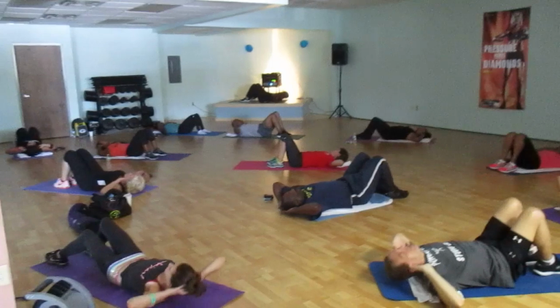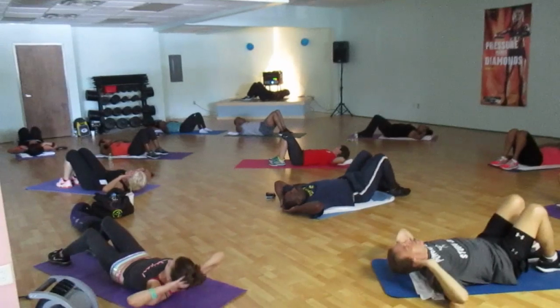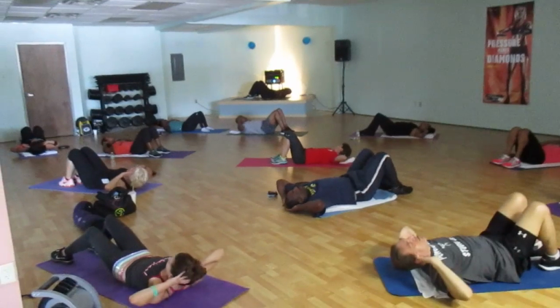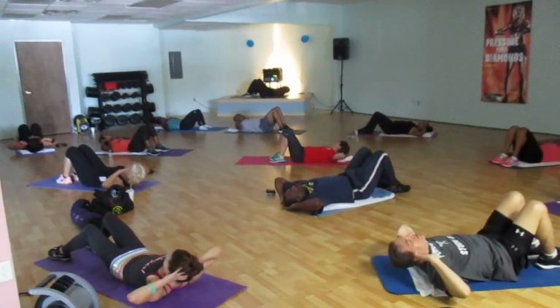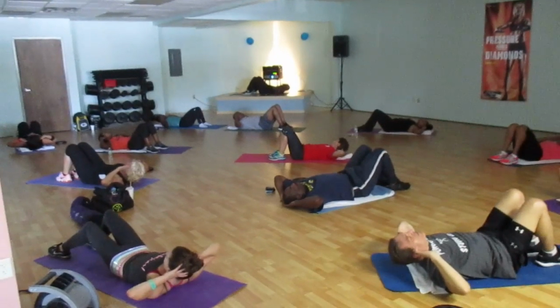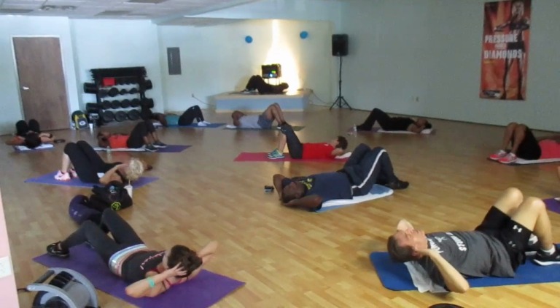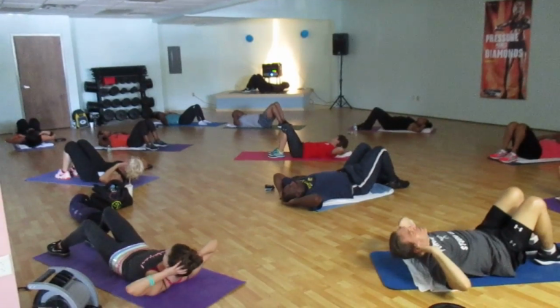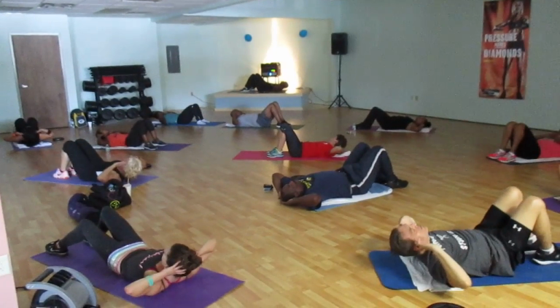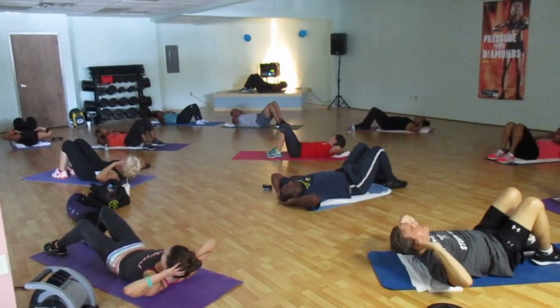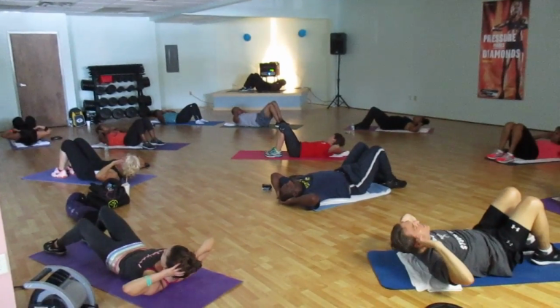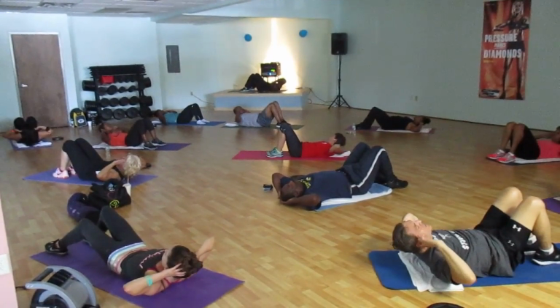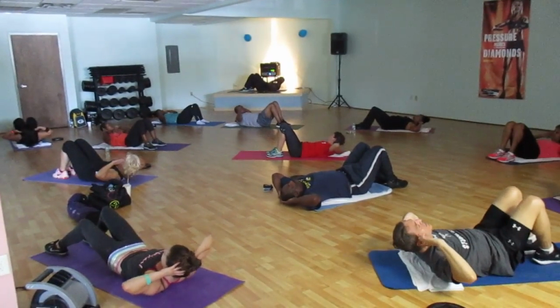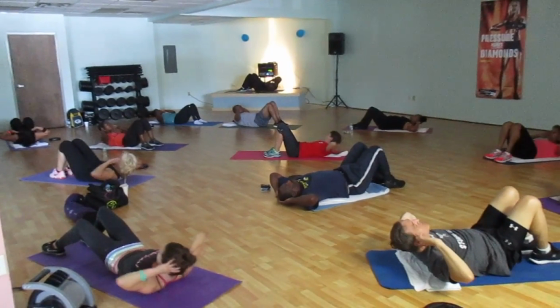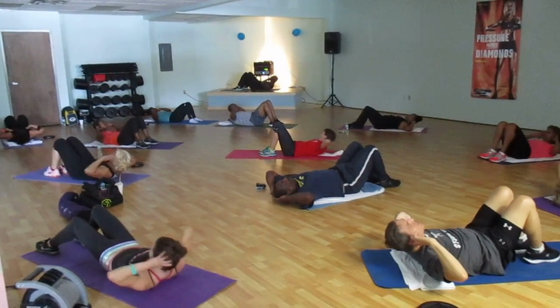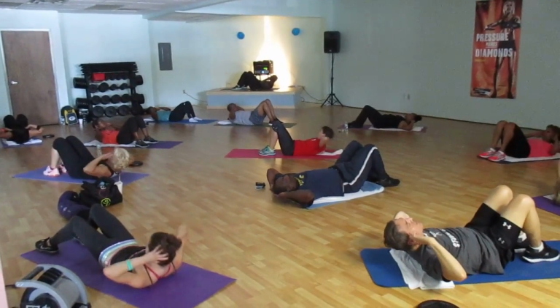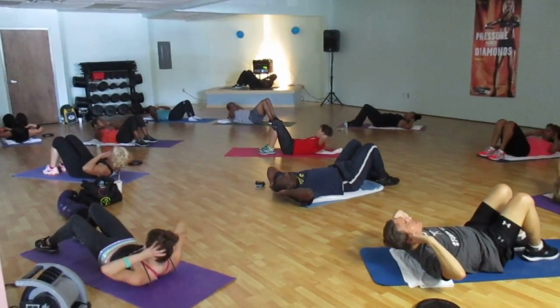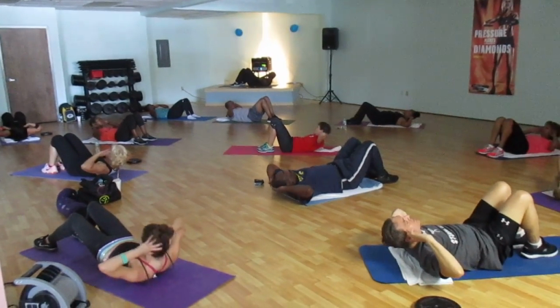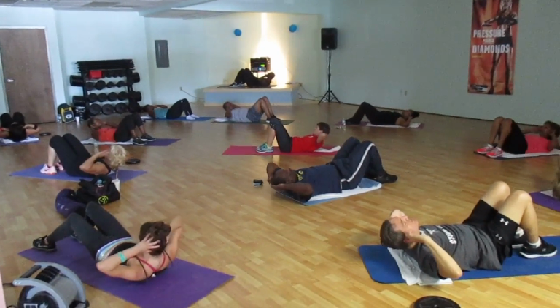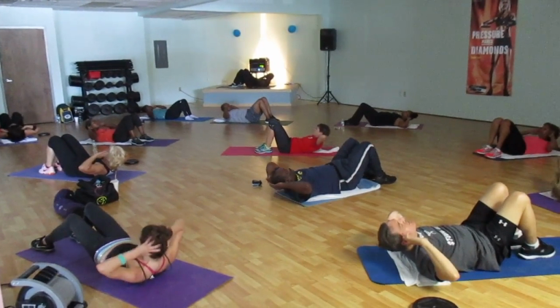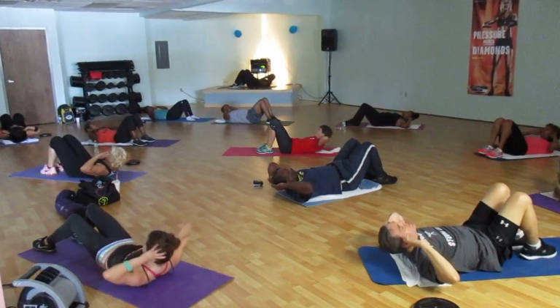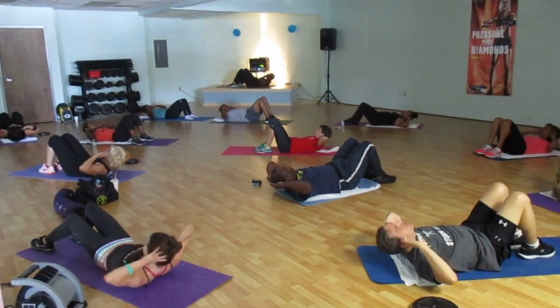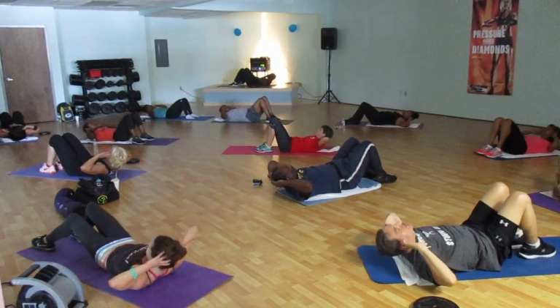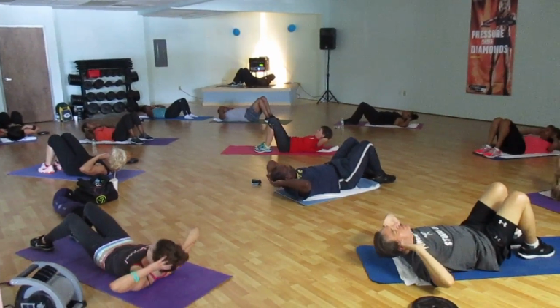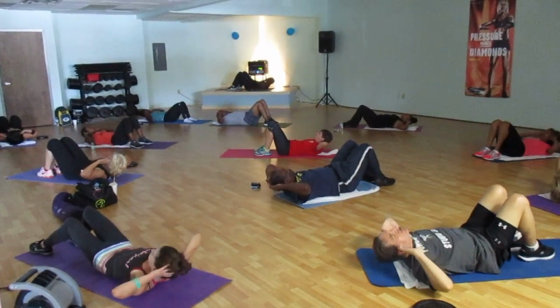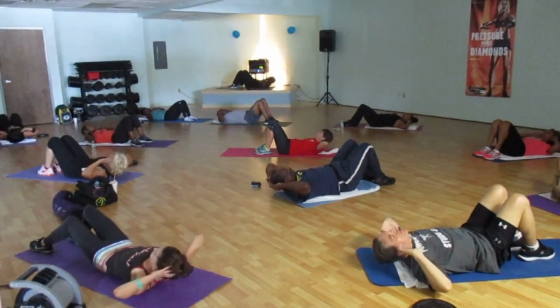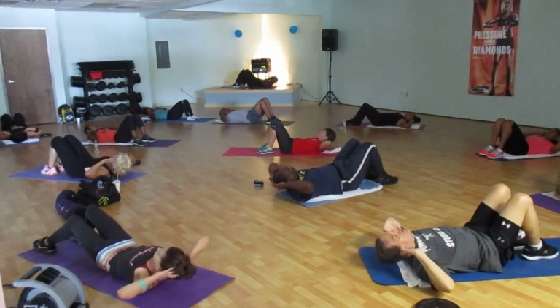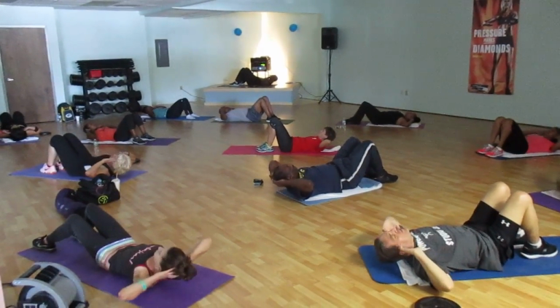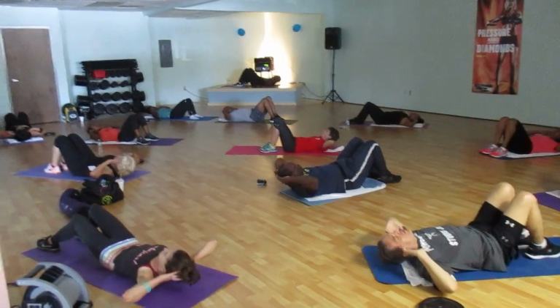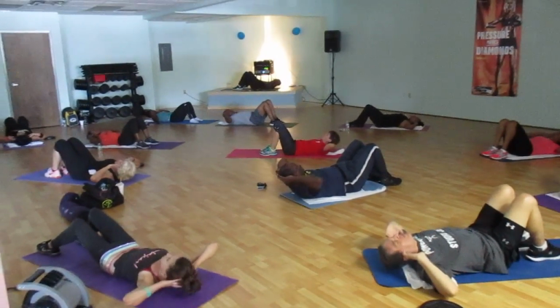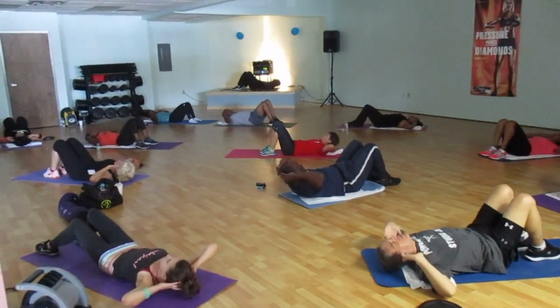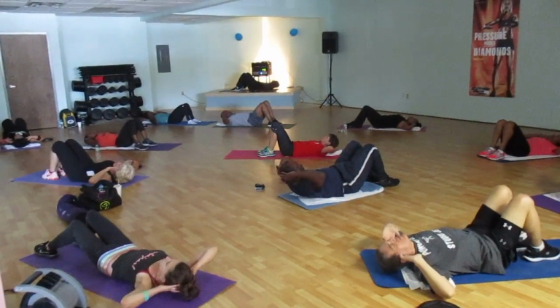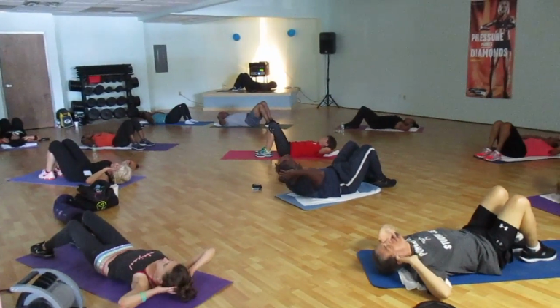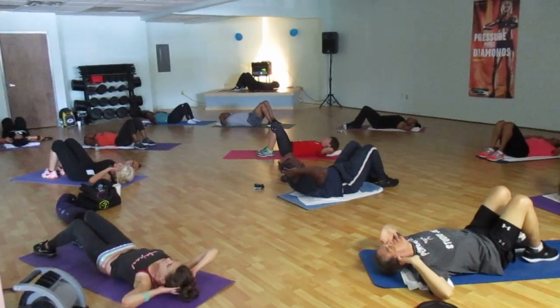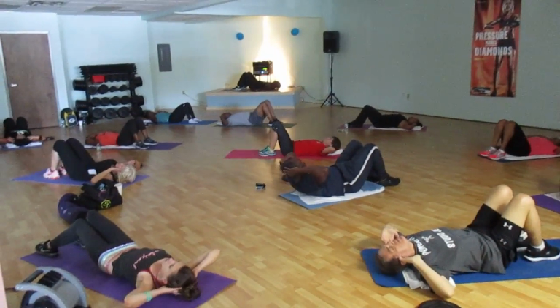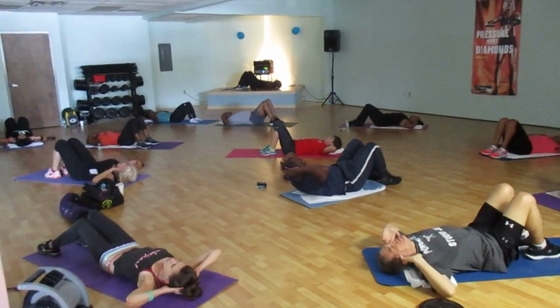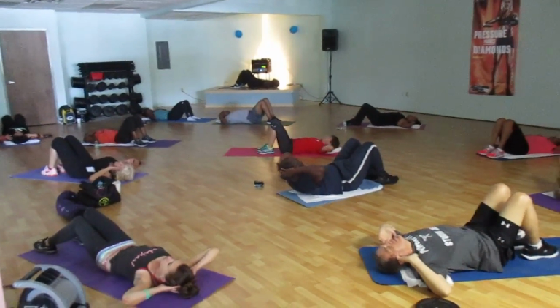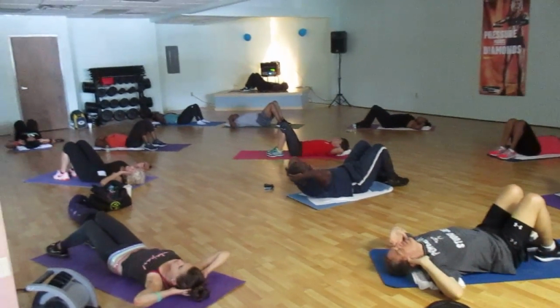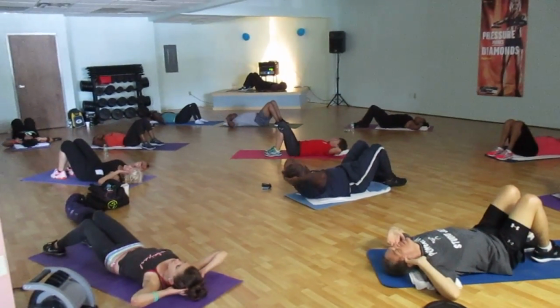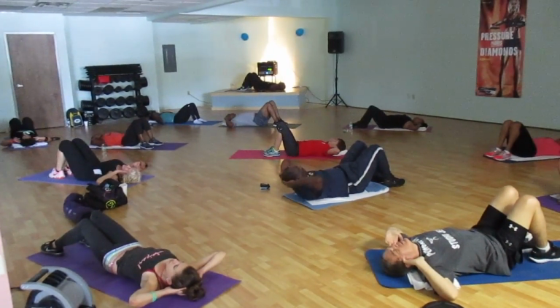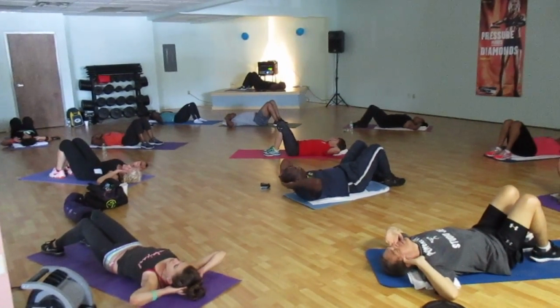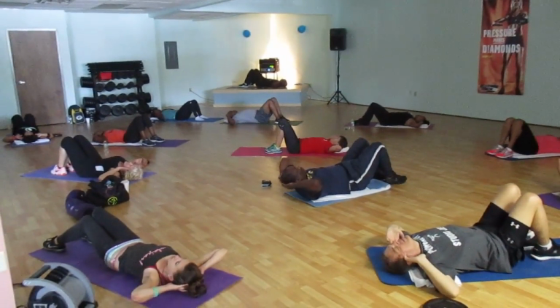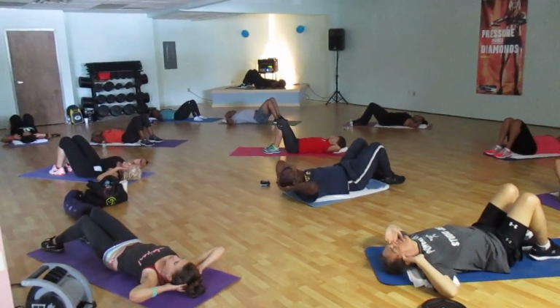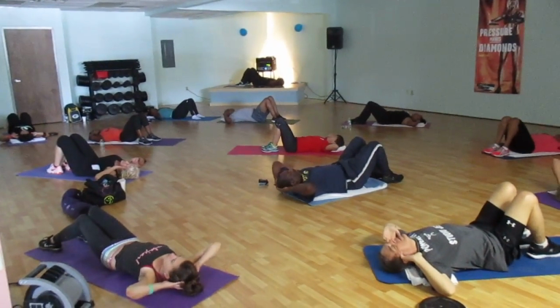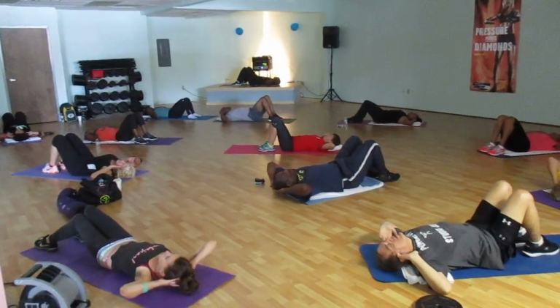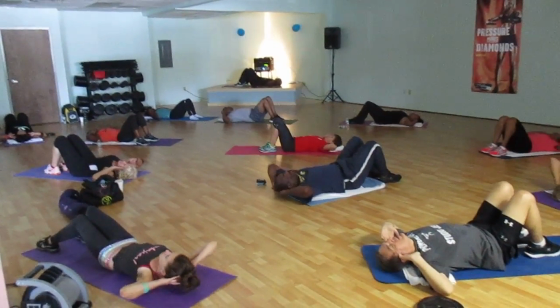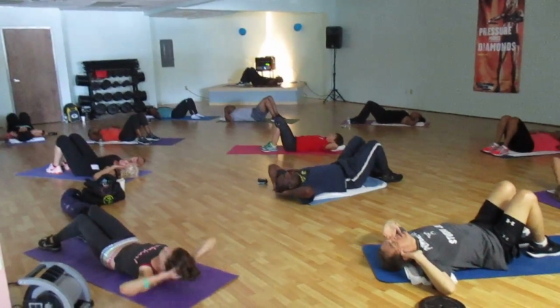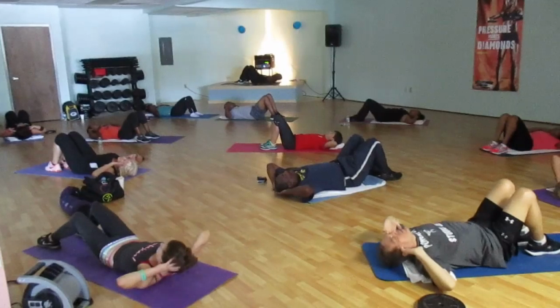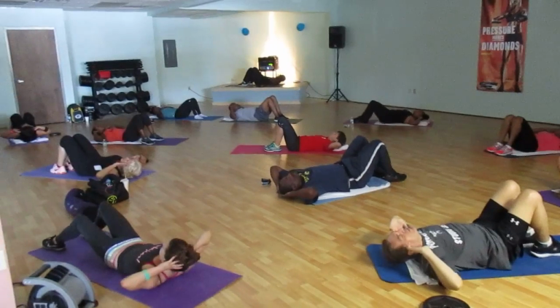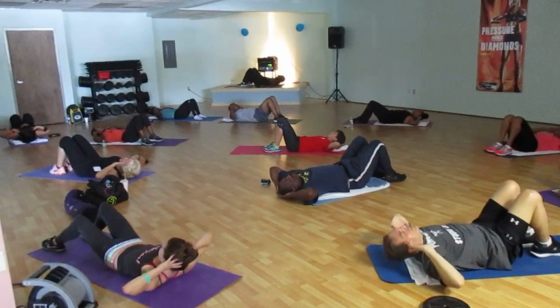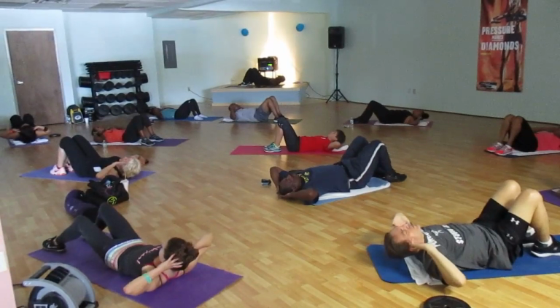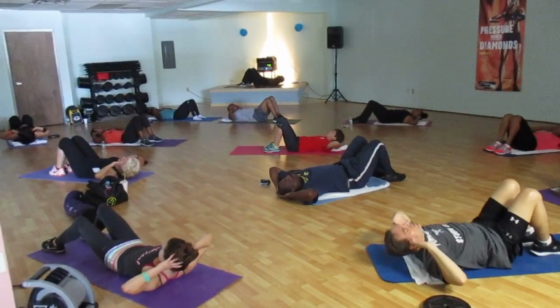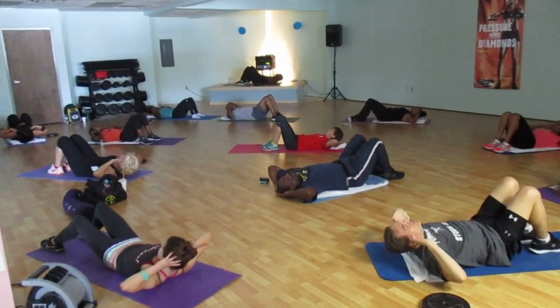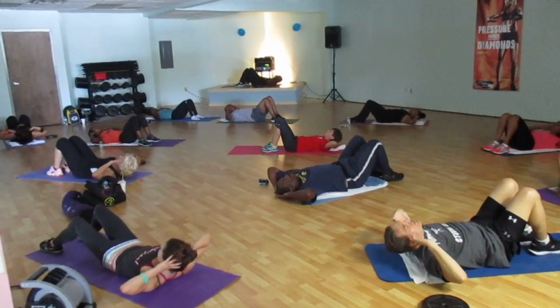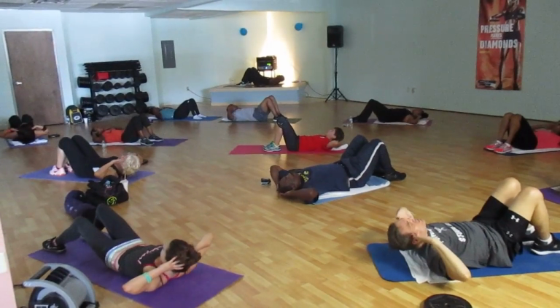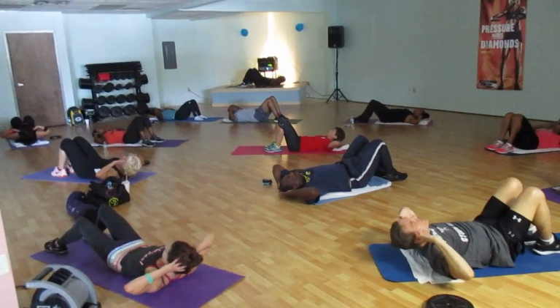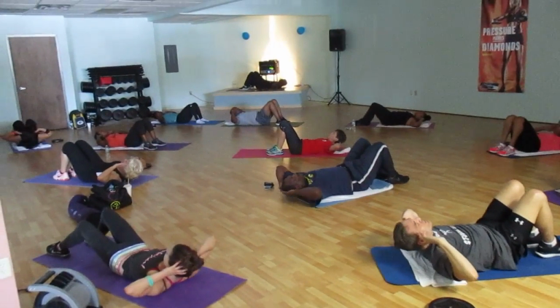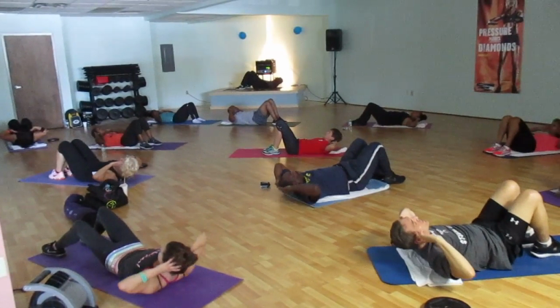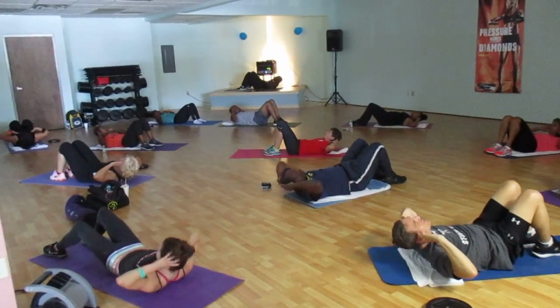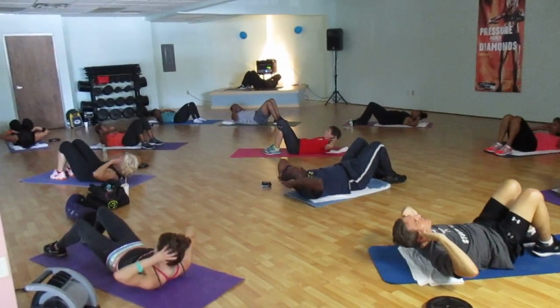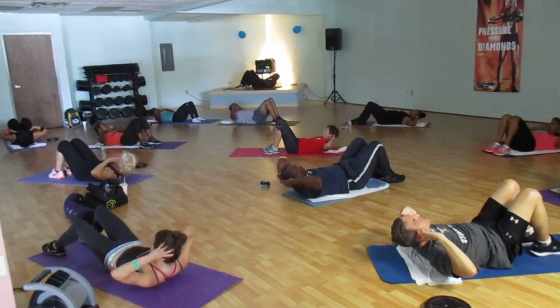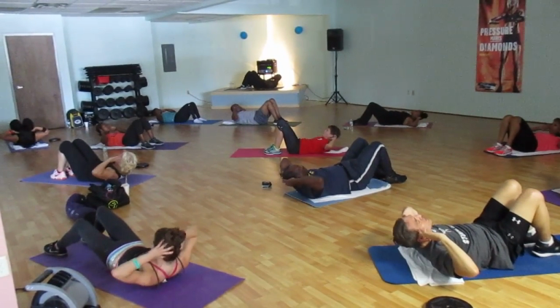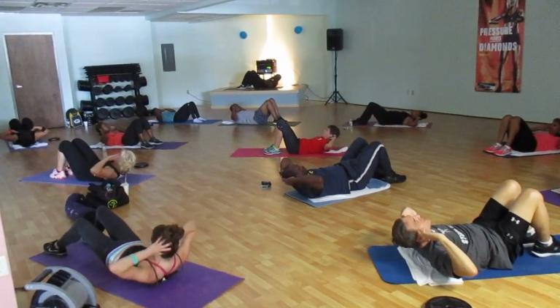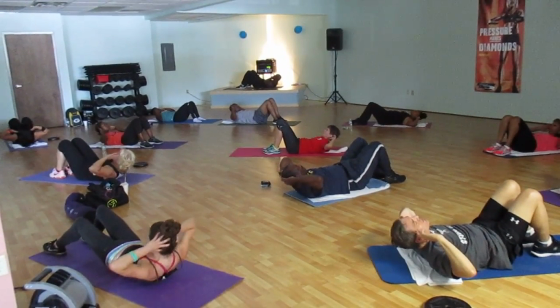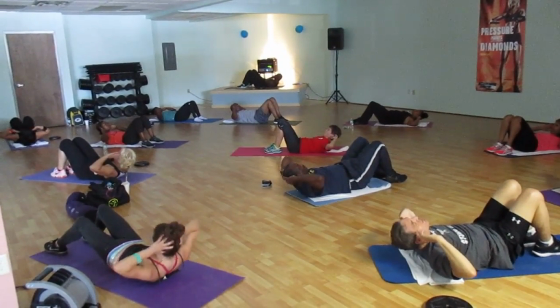Push it strong, bring the lower back and down. One more. Halfway. Over the way.